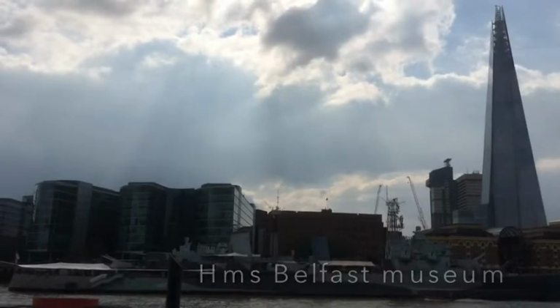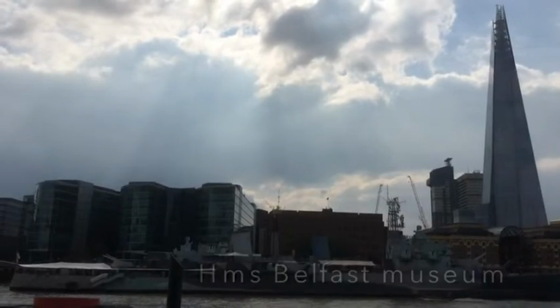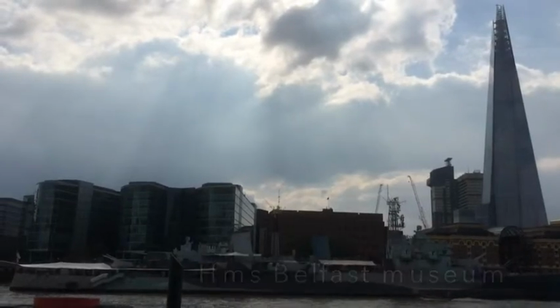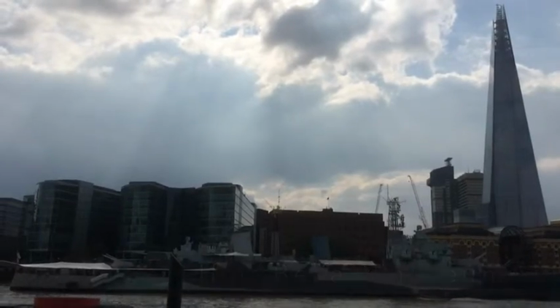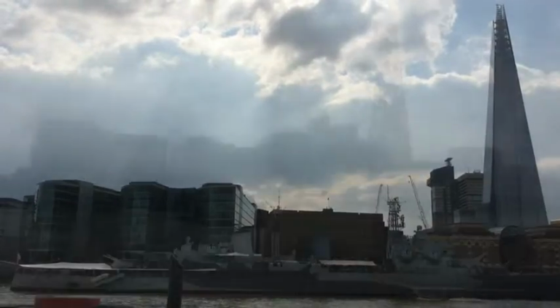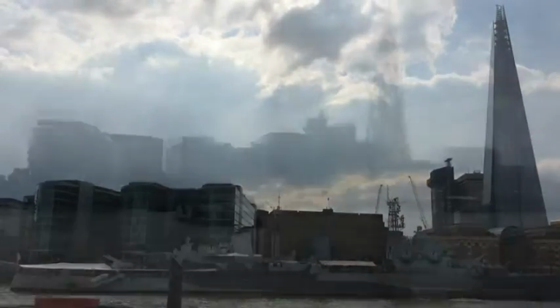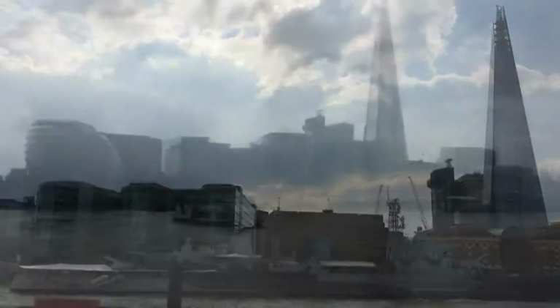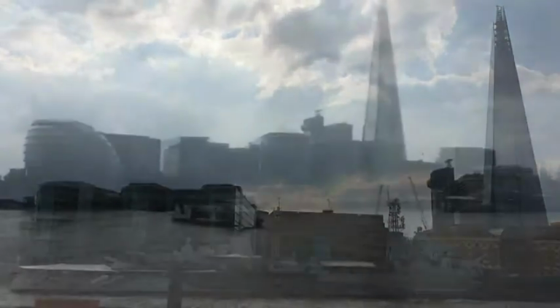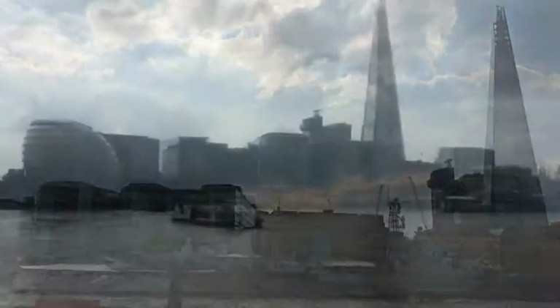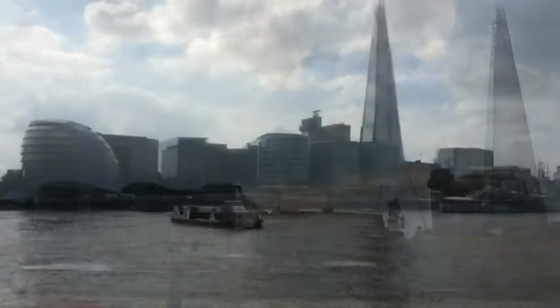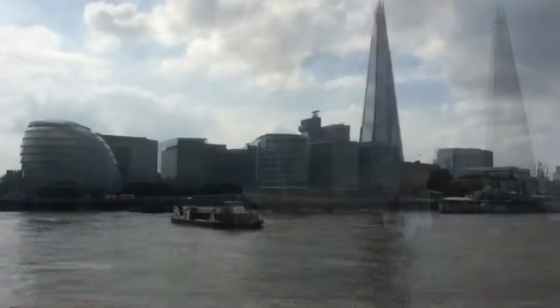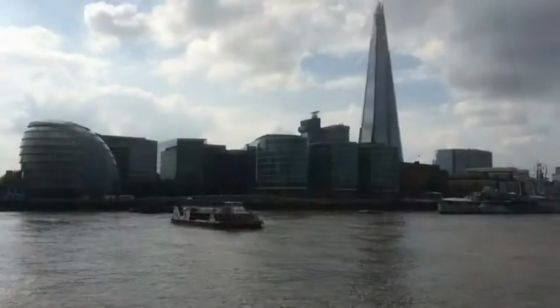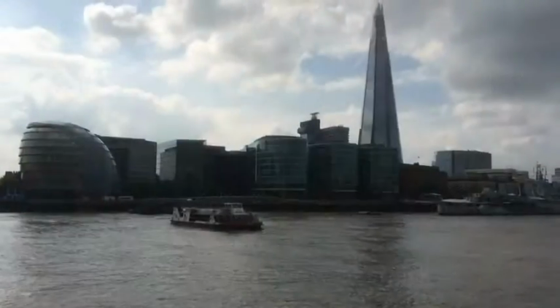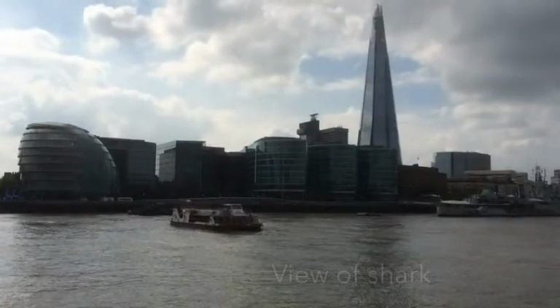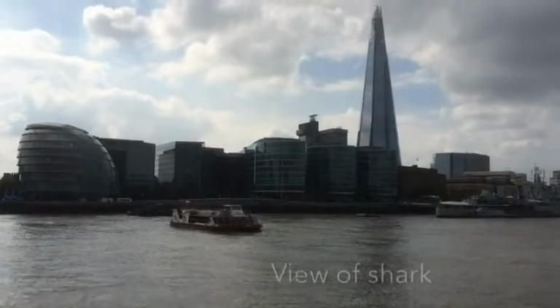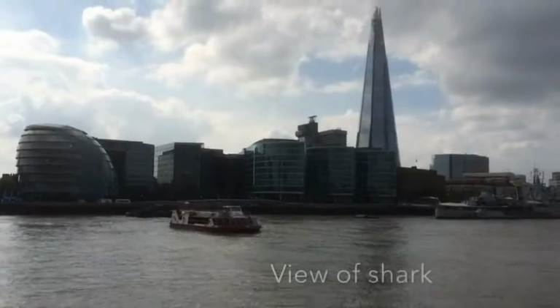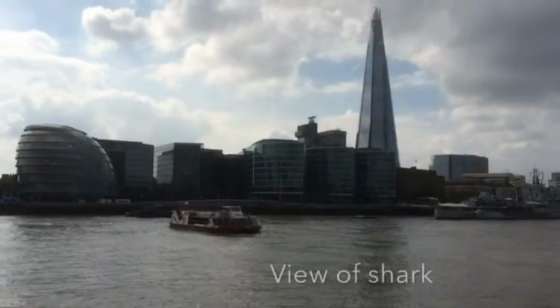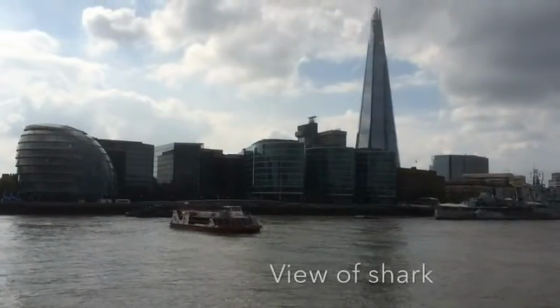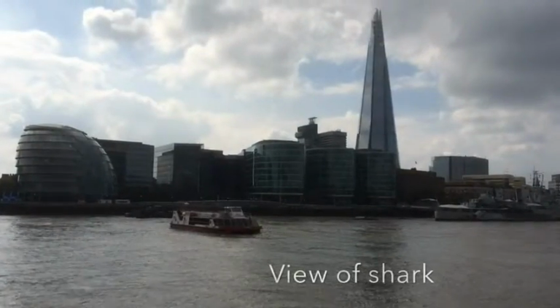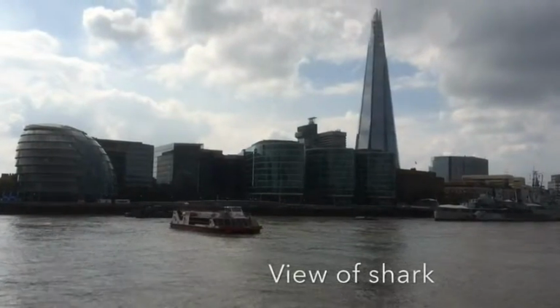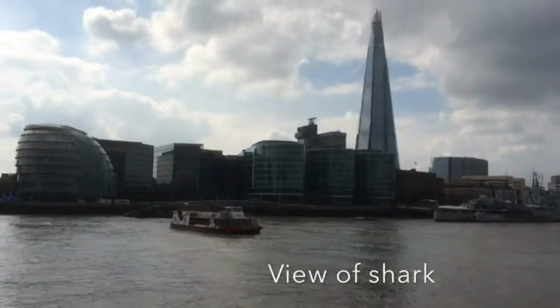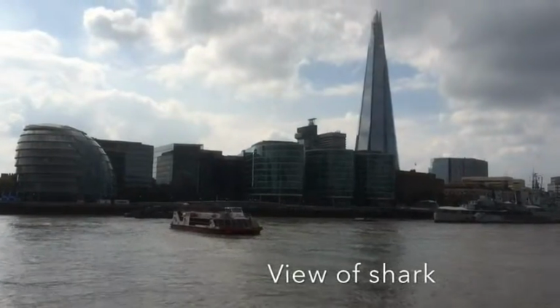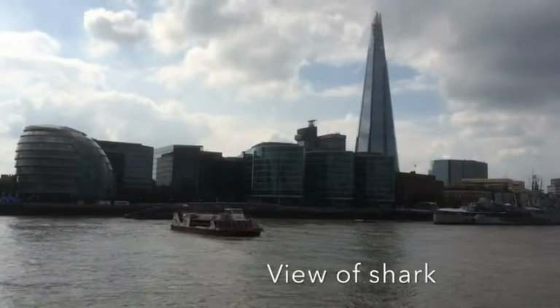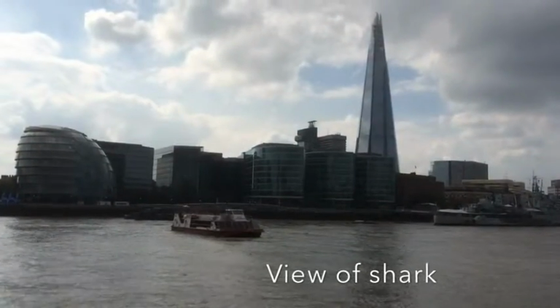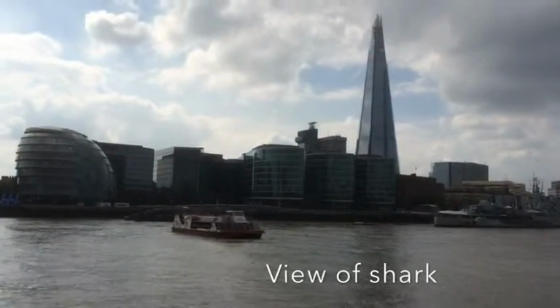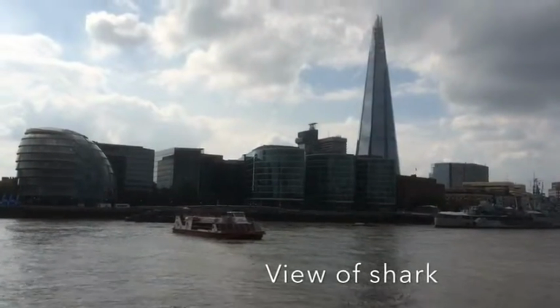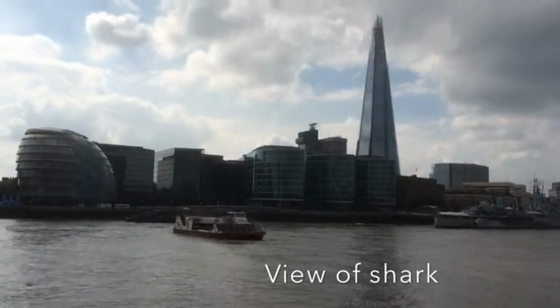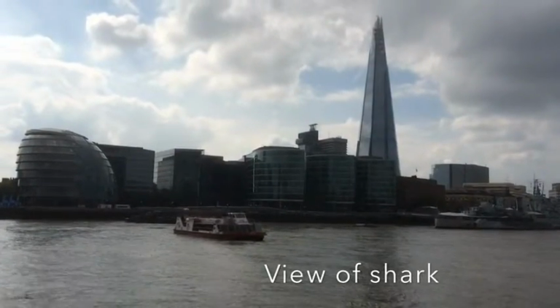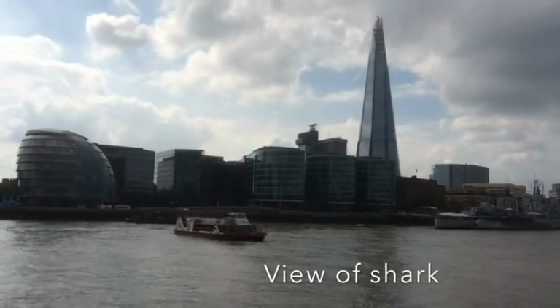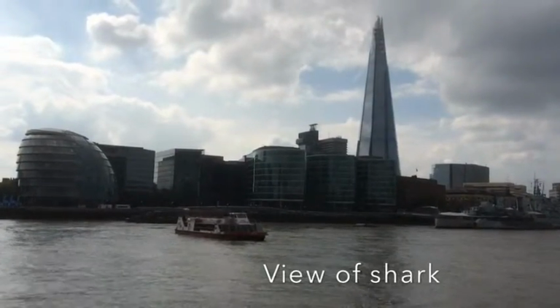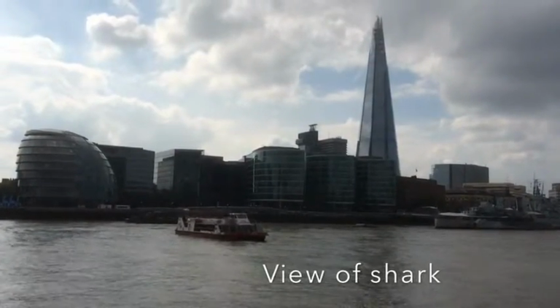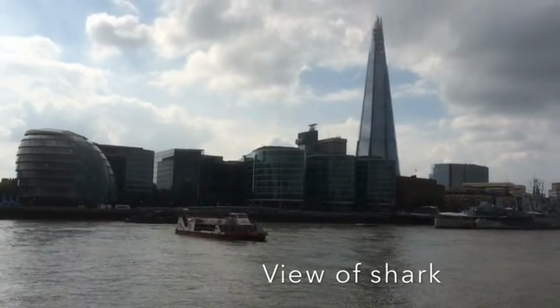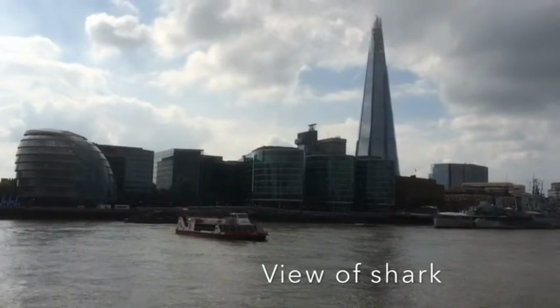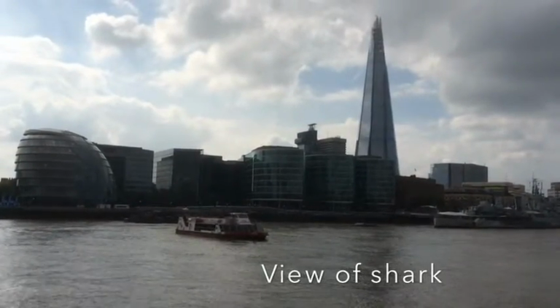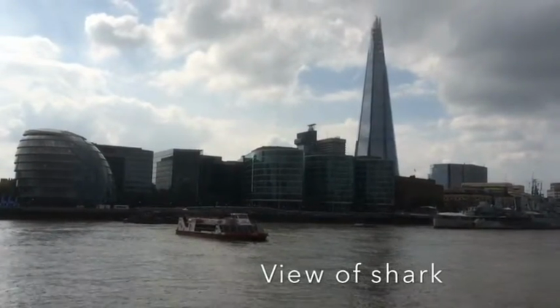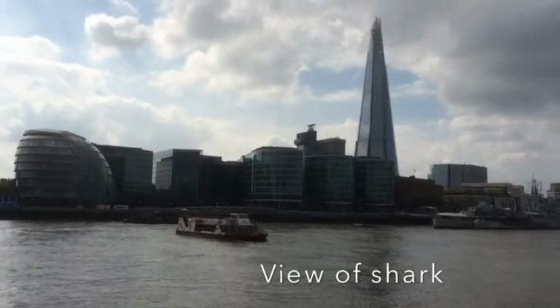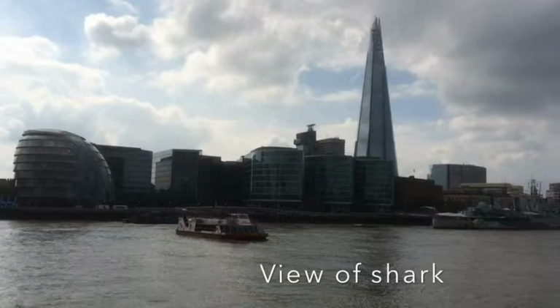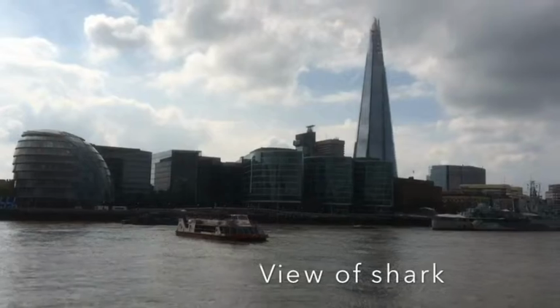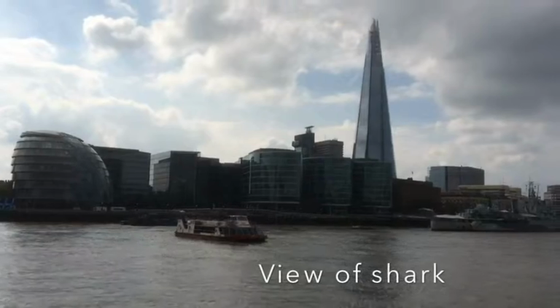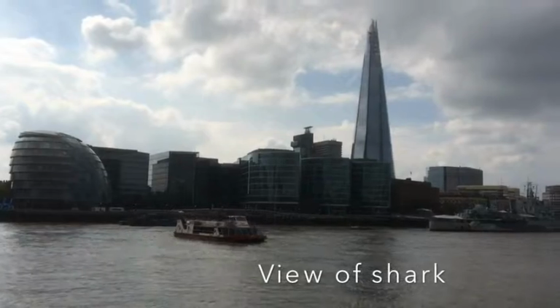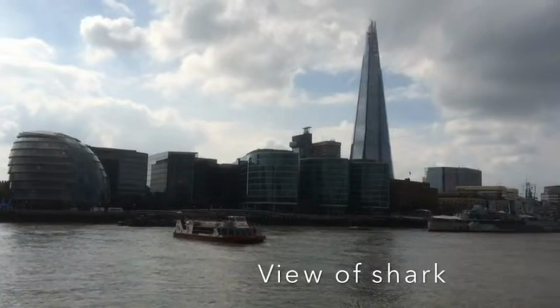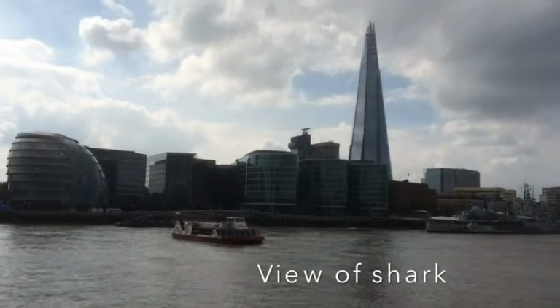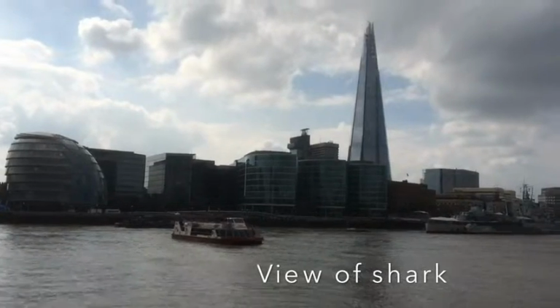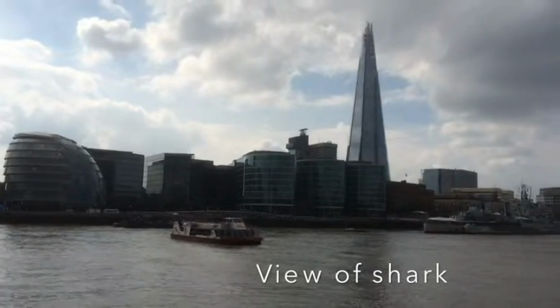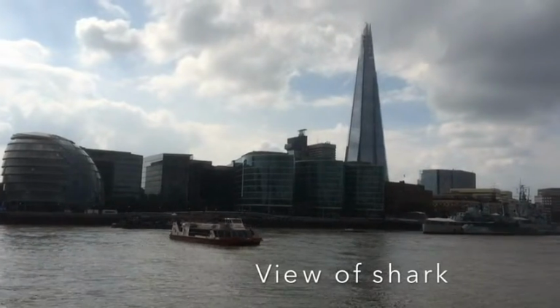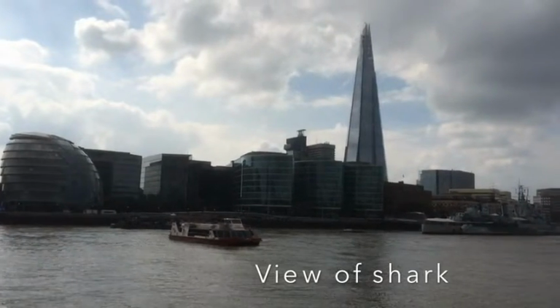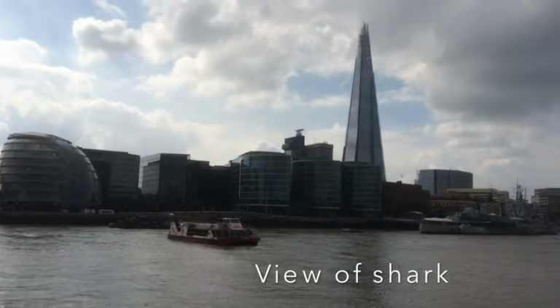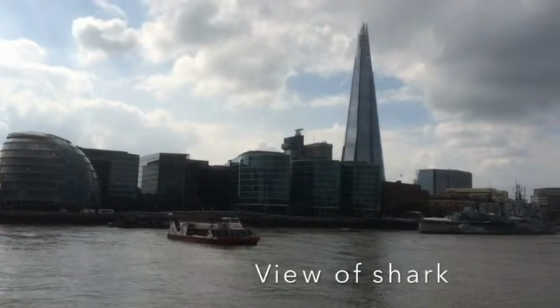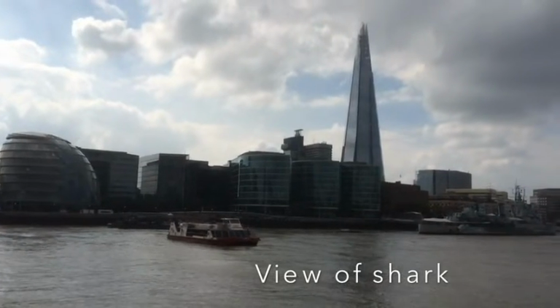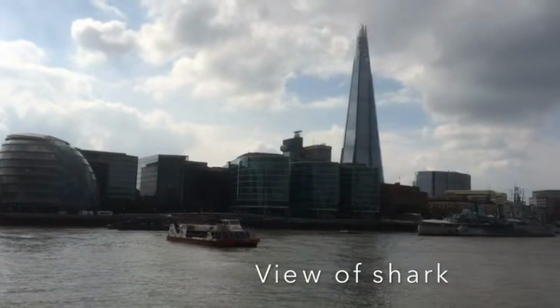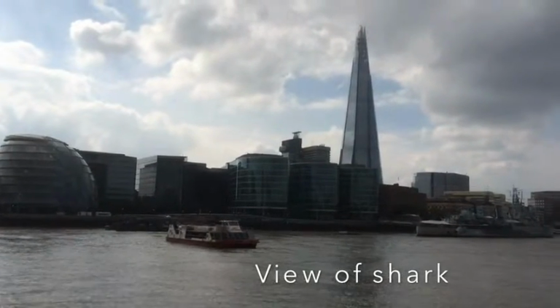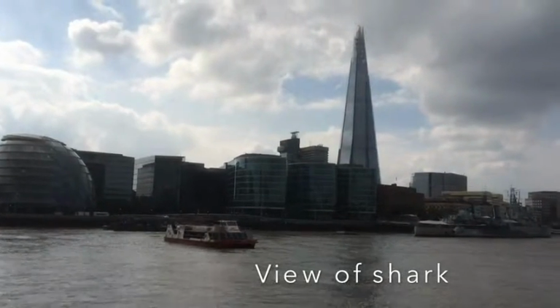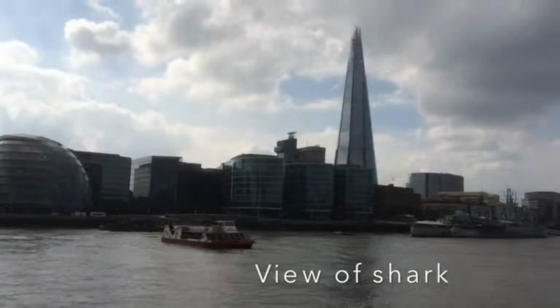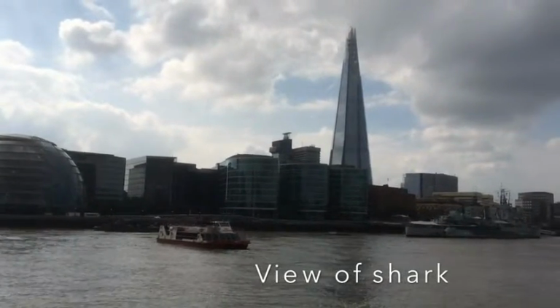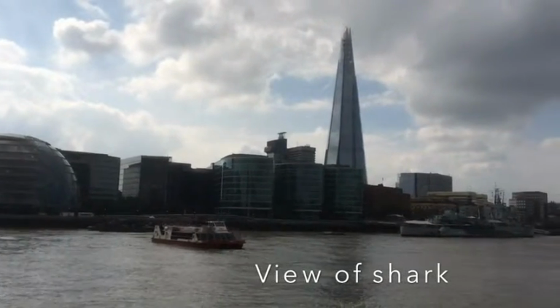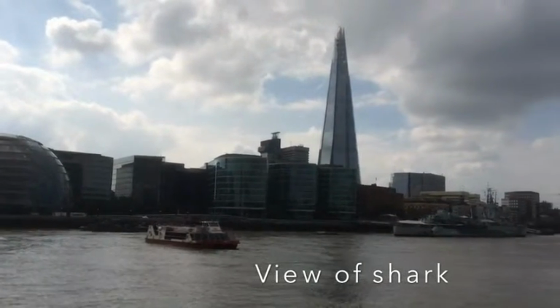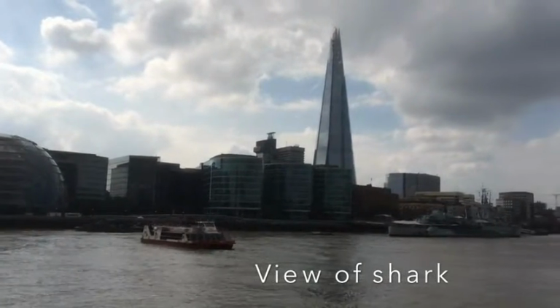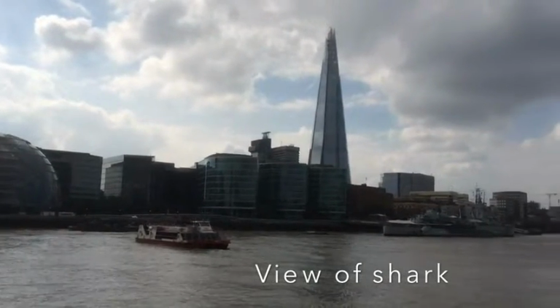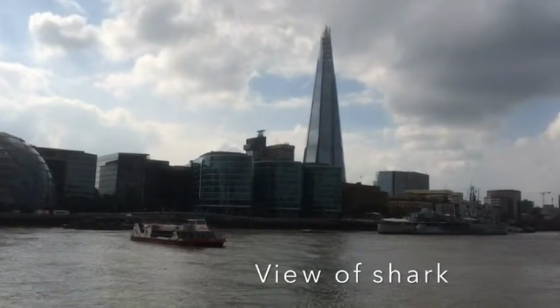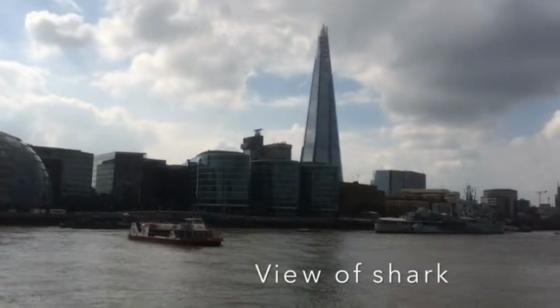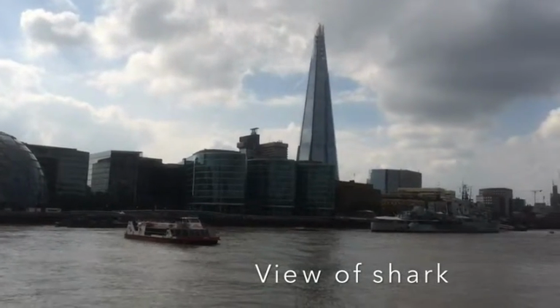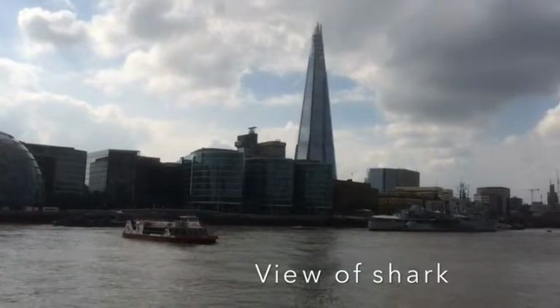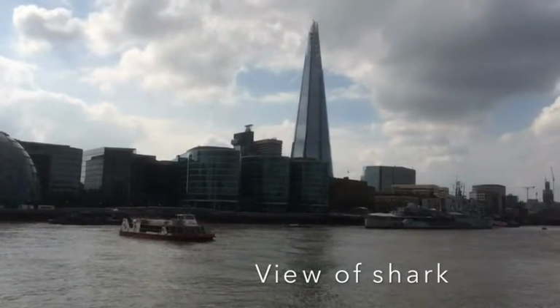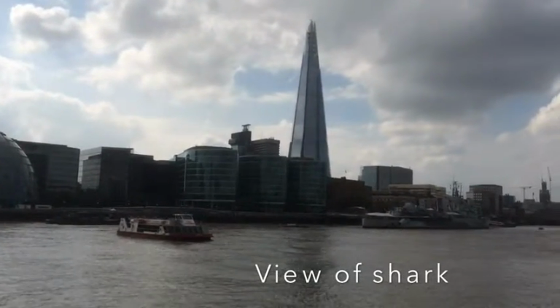The next attraction is of course the Shard, a beautiful view from the Tower of London.